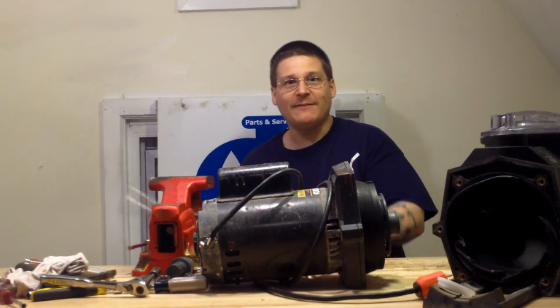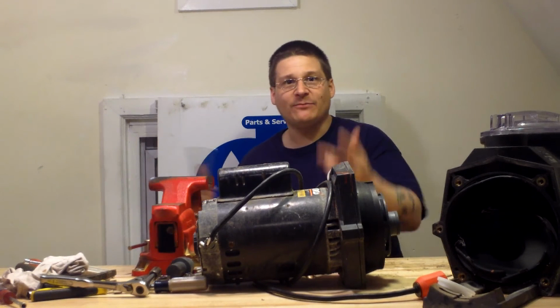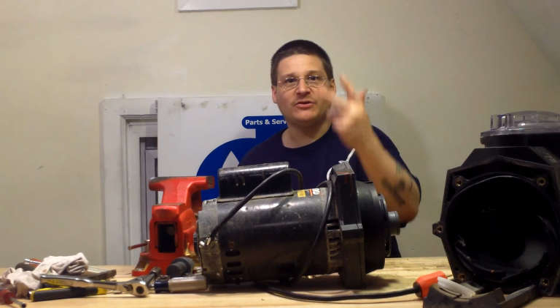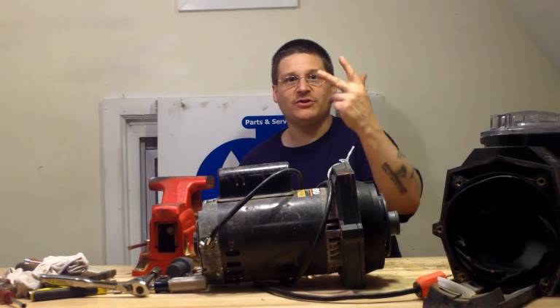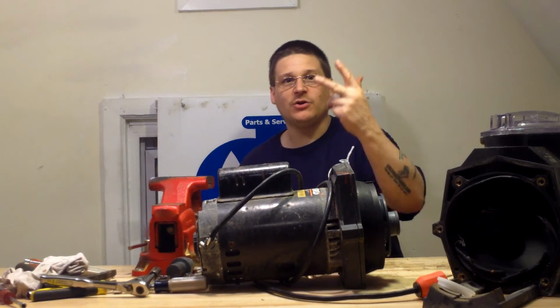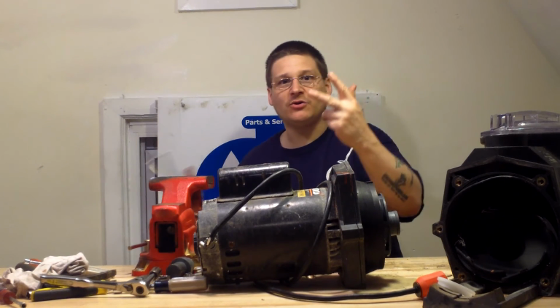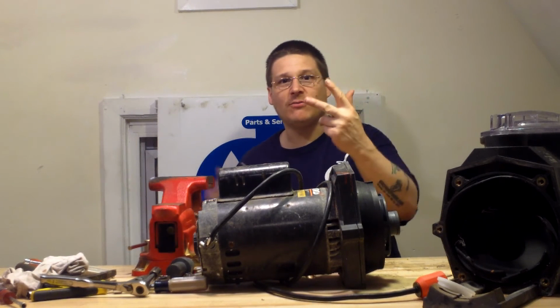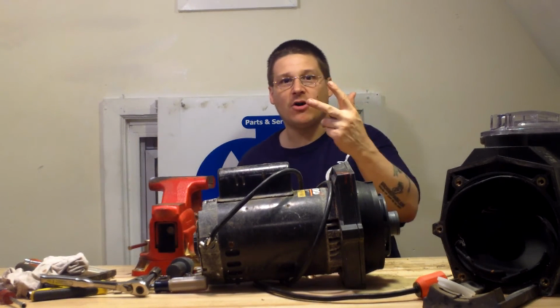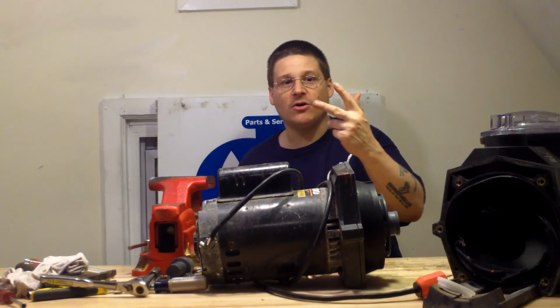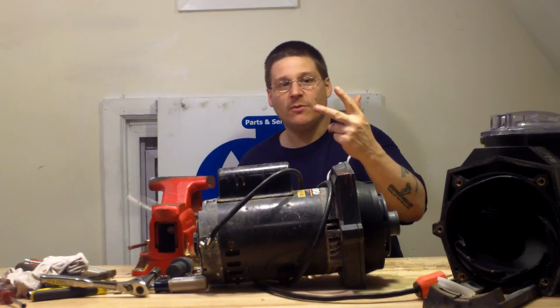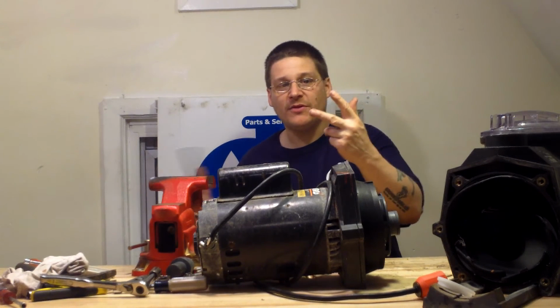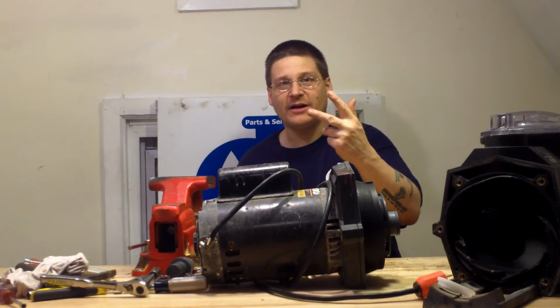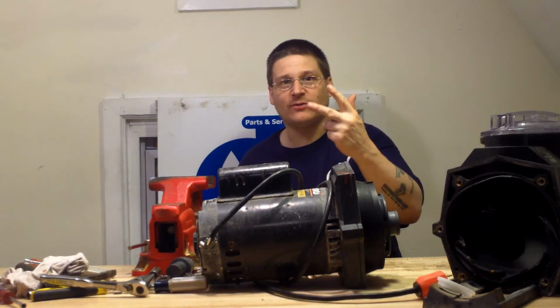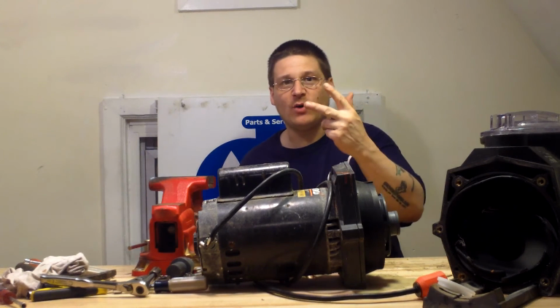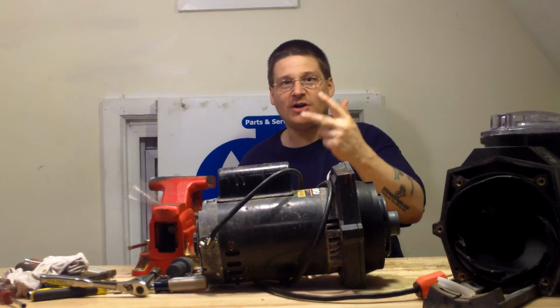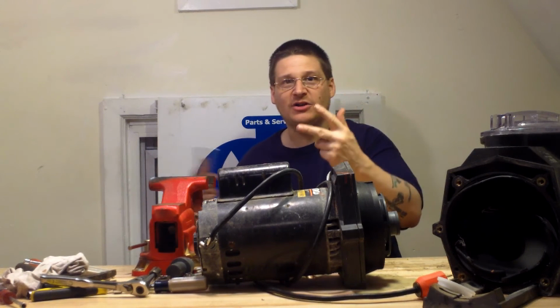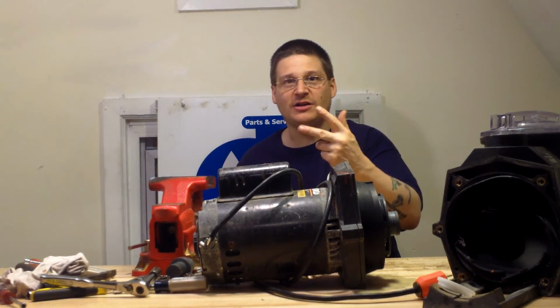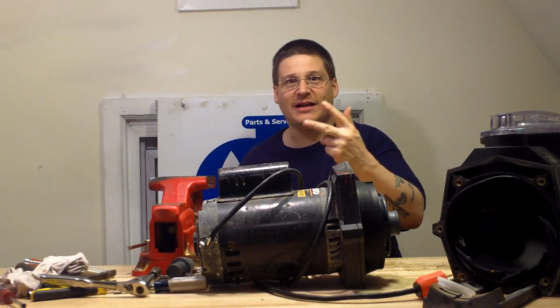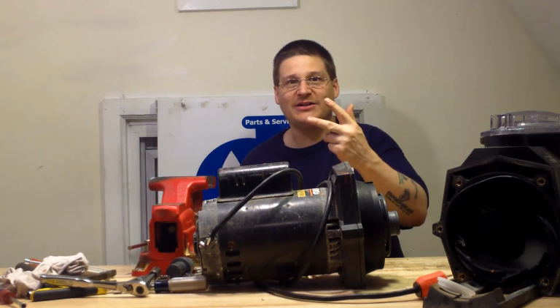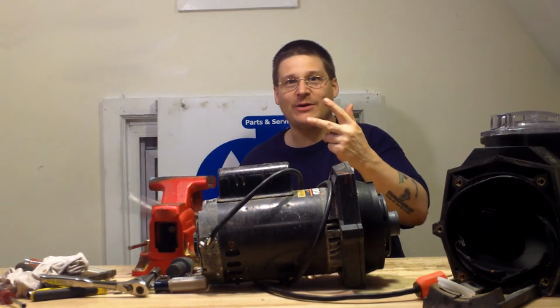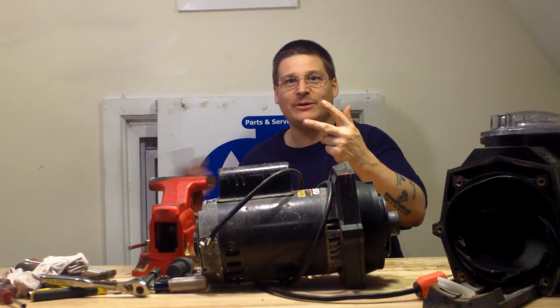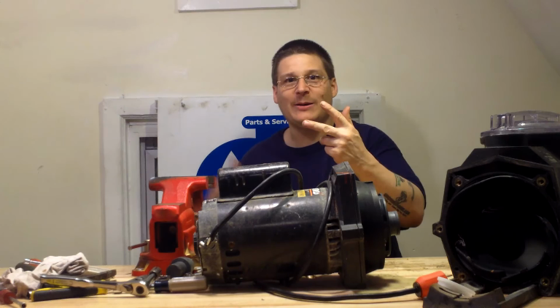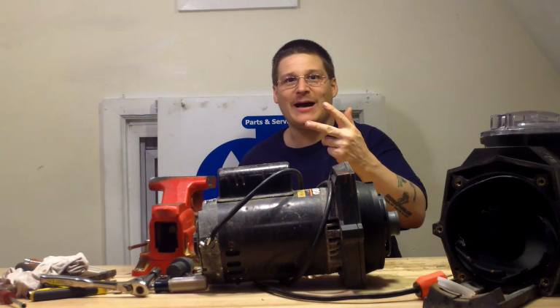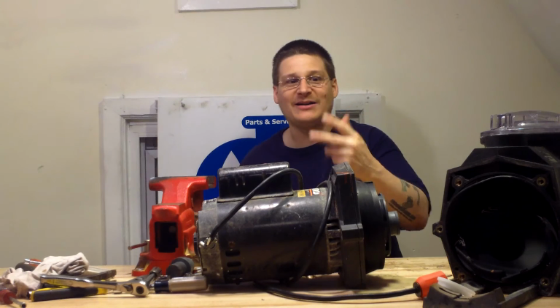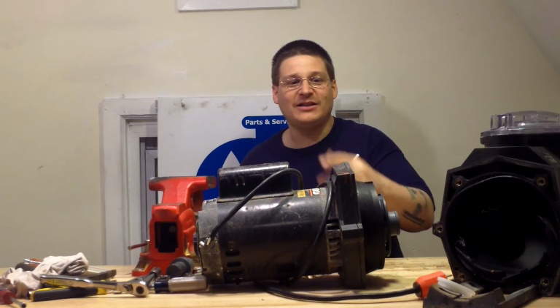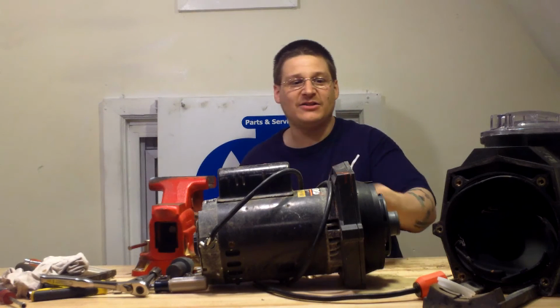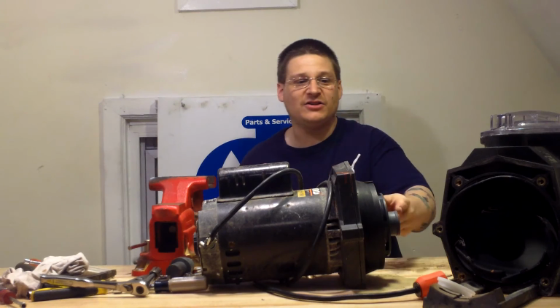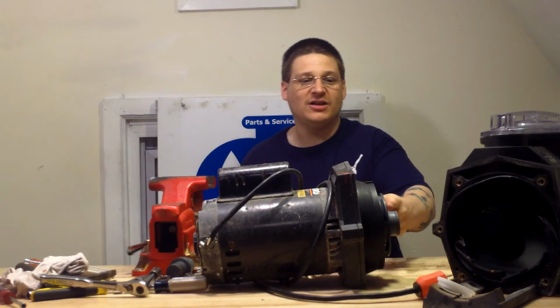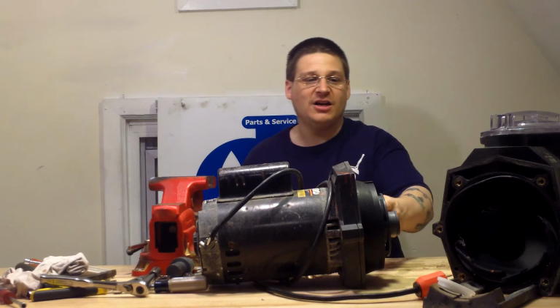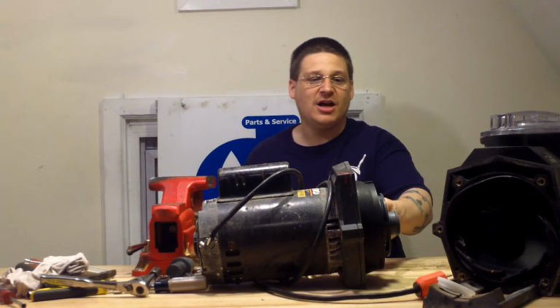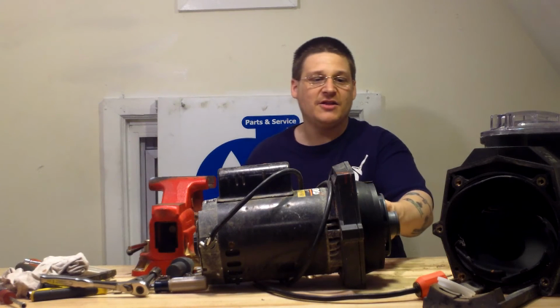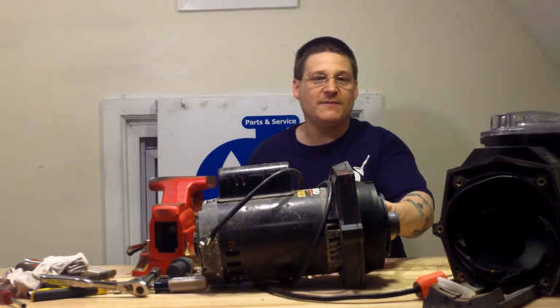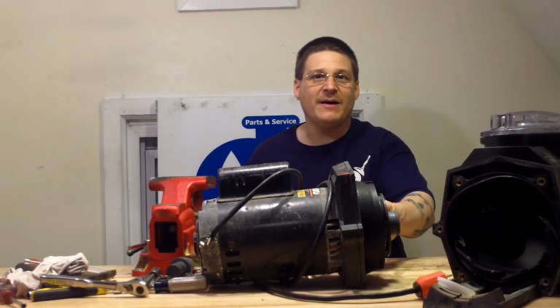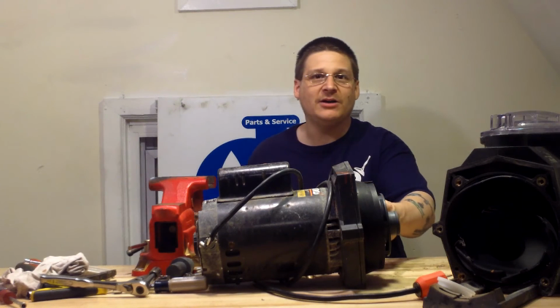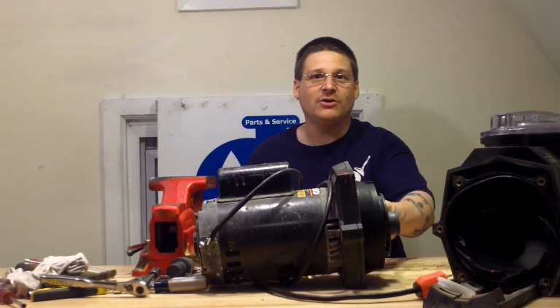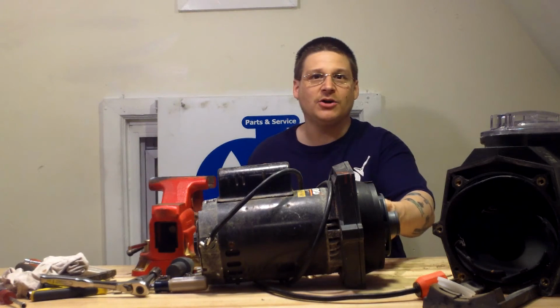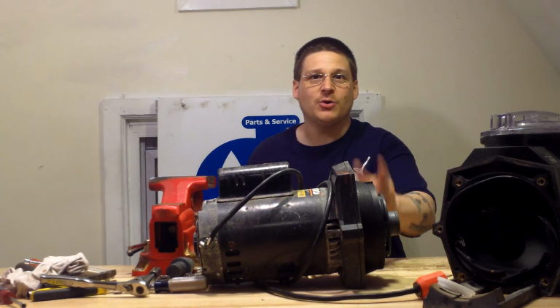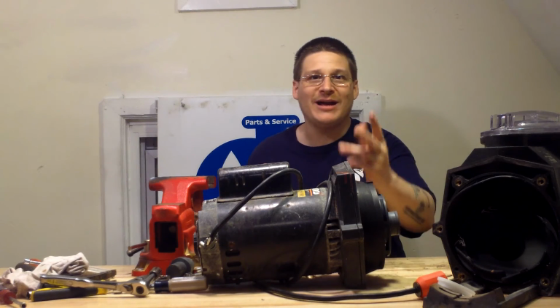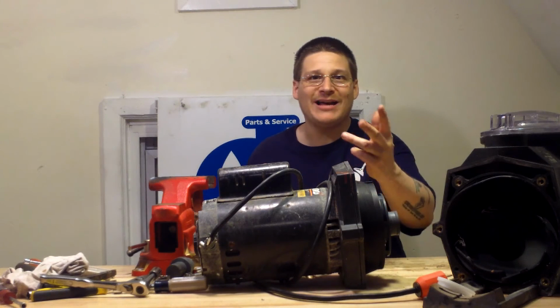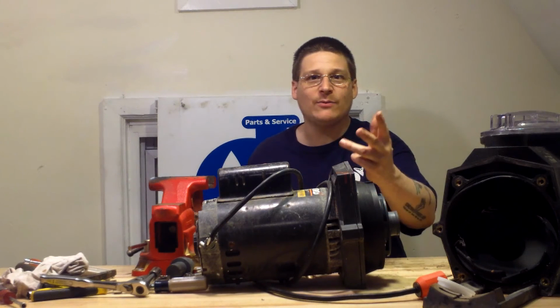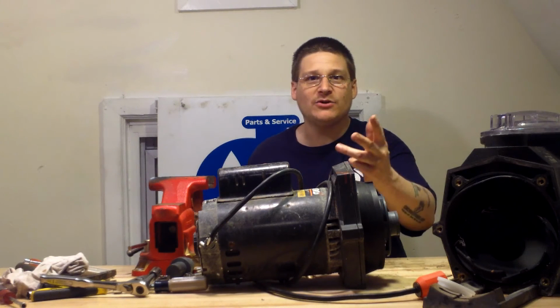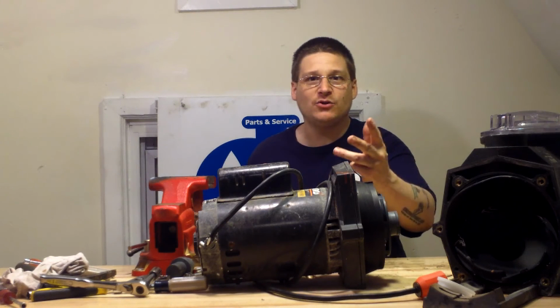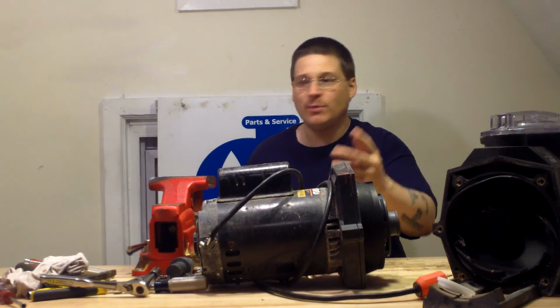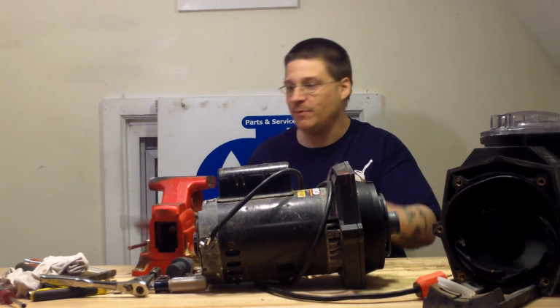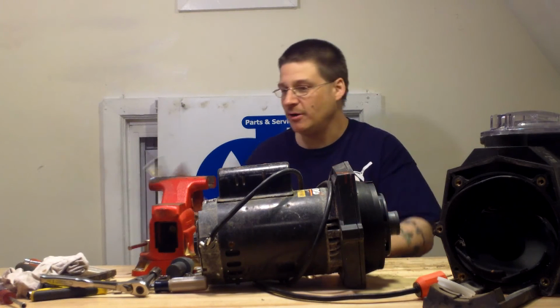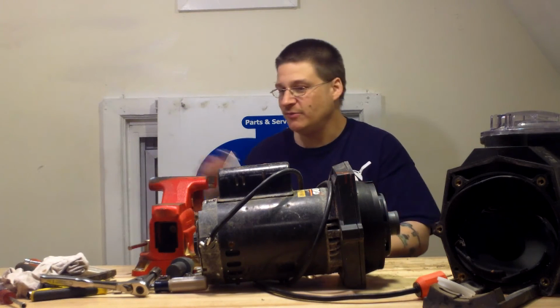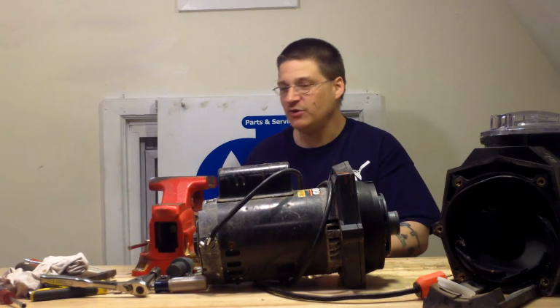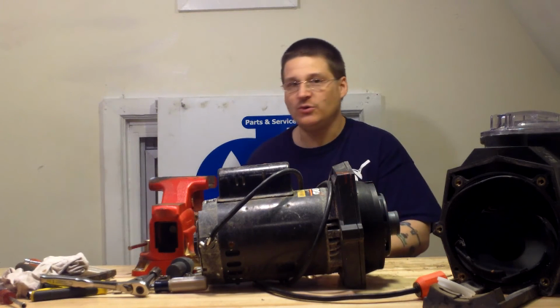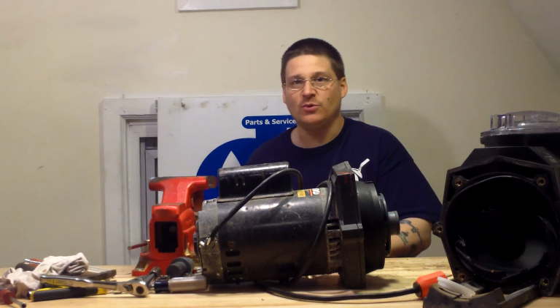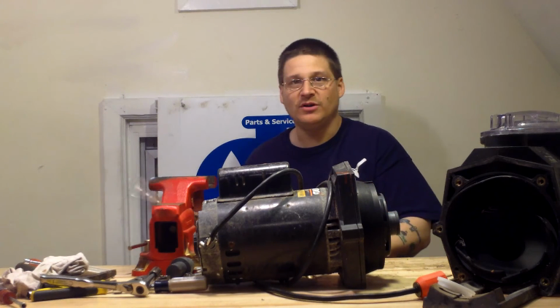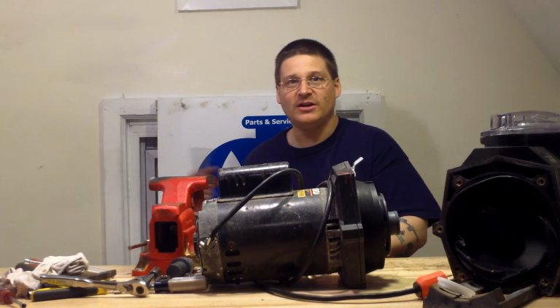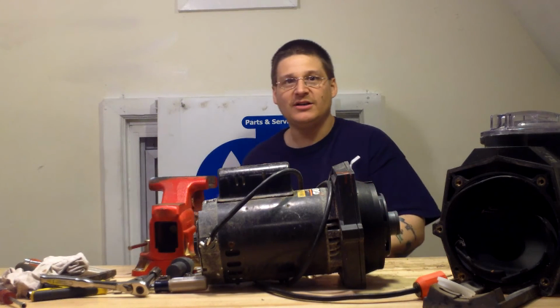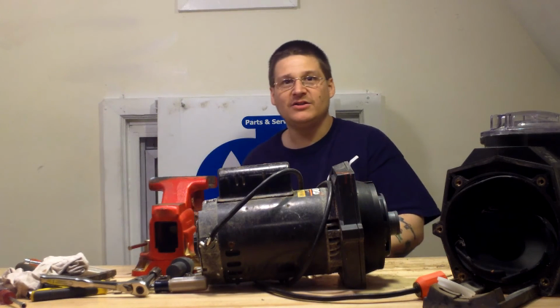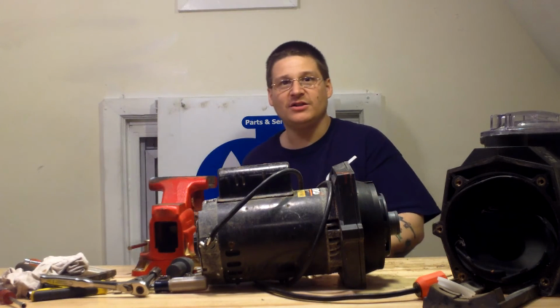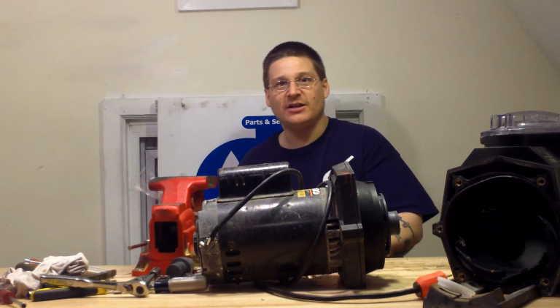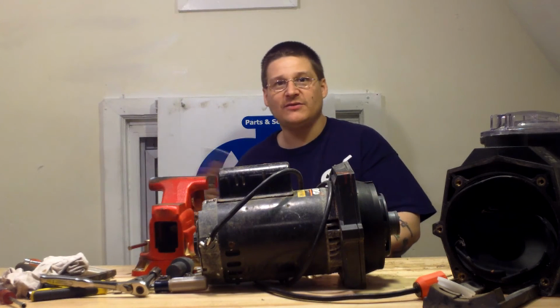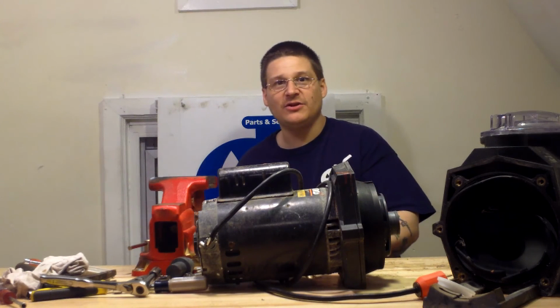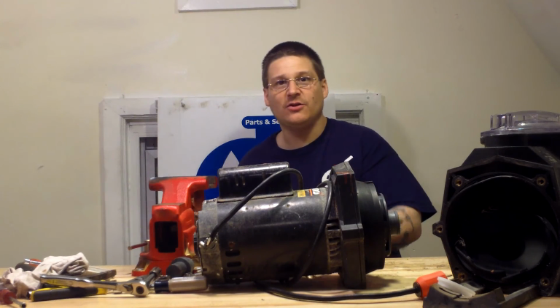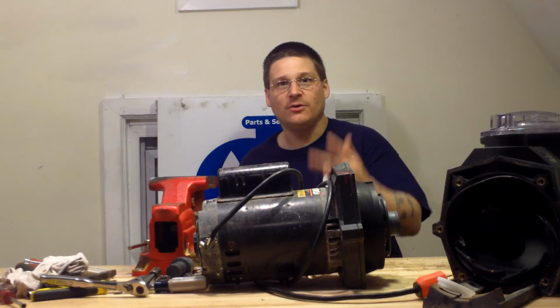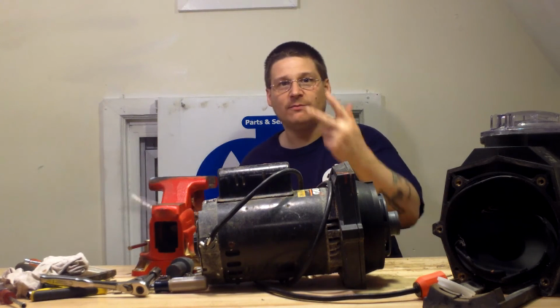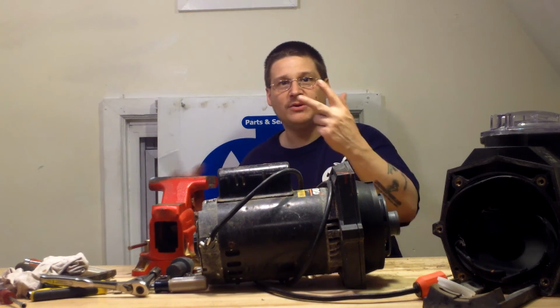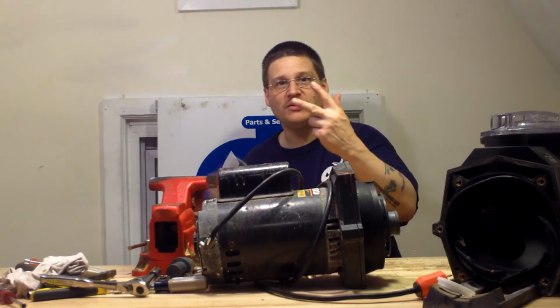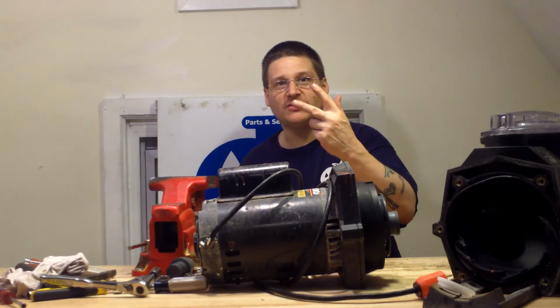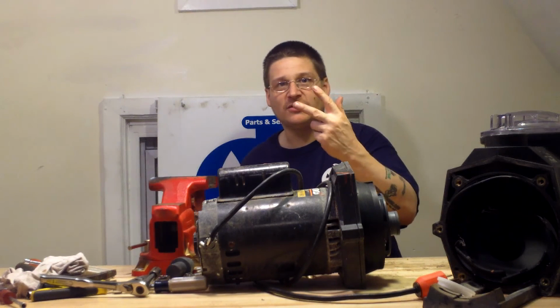All right, this is Joe Tamargo. Thanks for watching — and that's how to access the impeller on your Hayward Super Pump 2. See you in the next video. Peace.